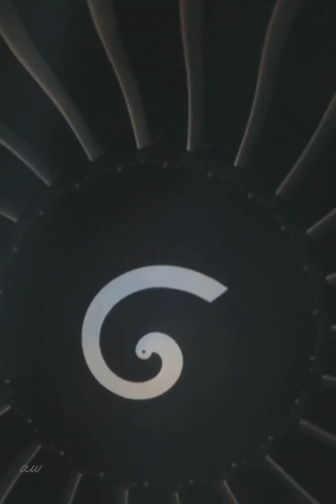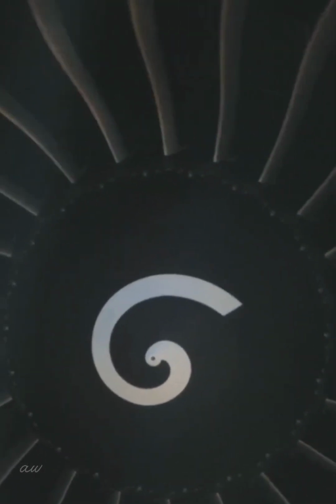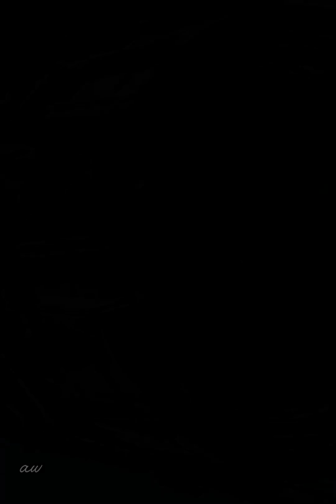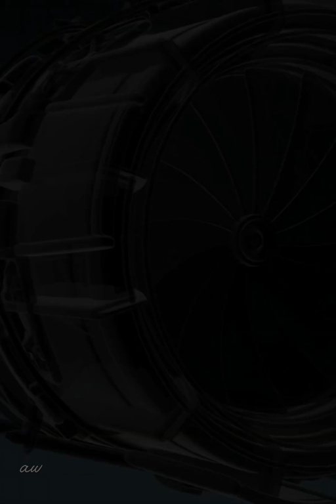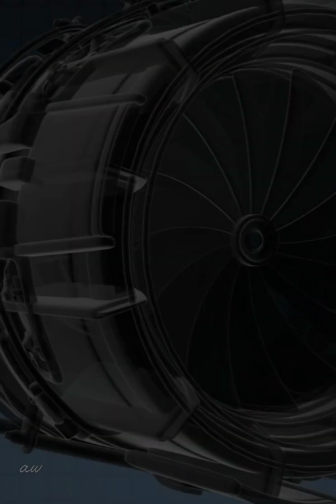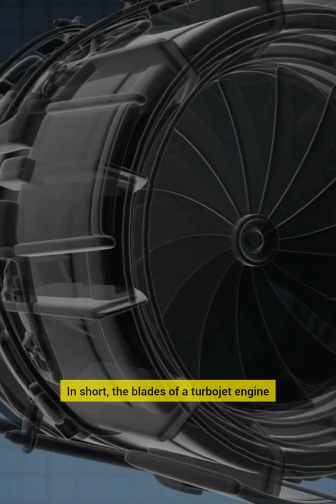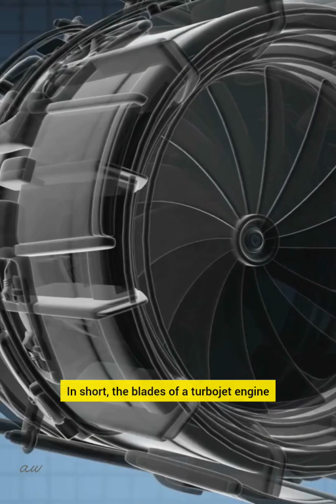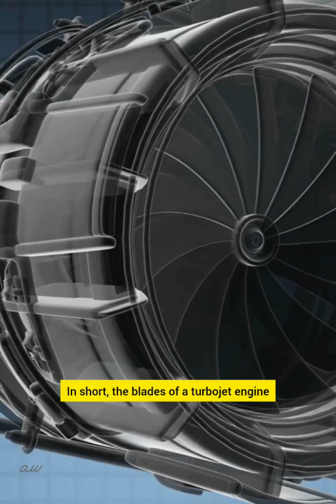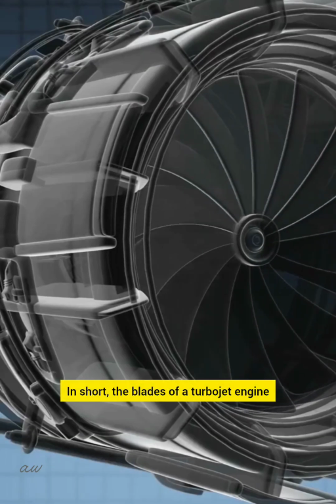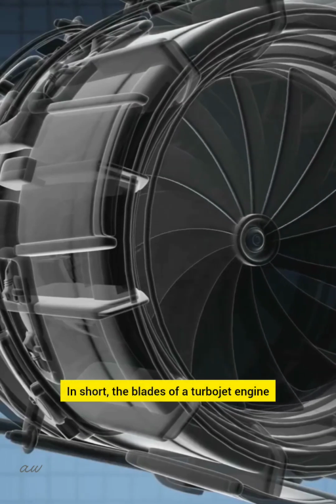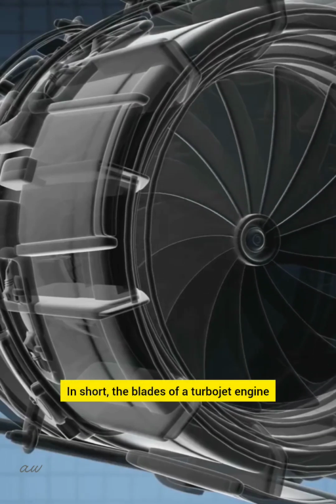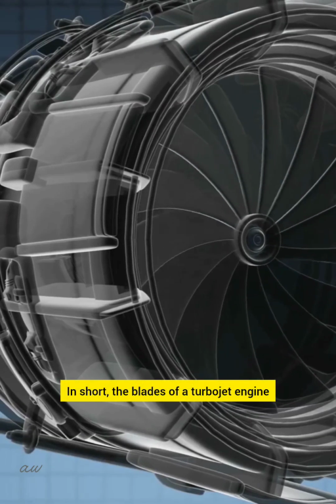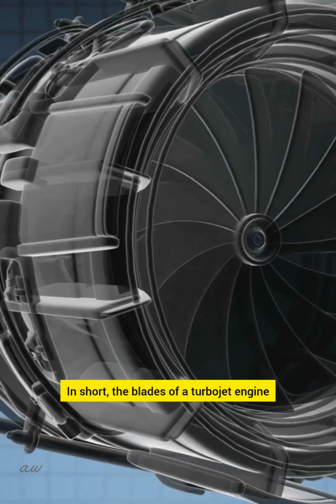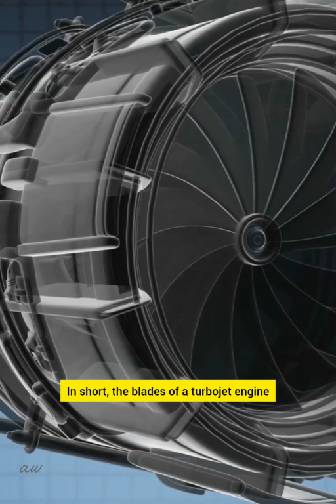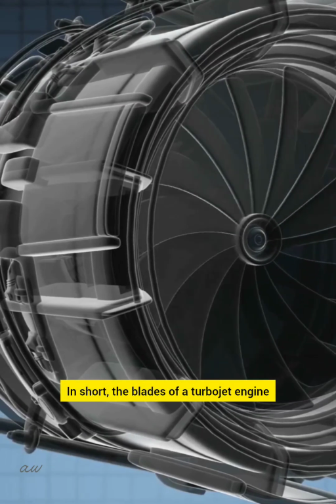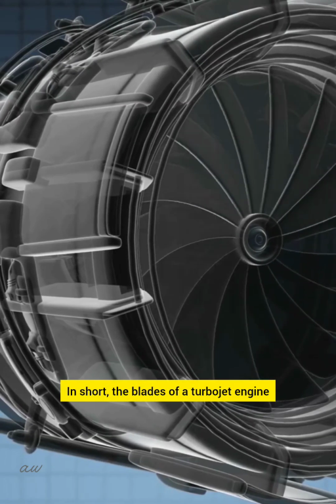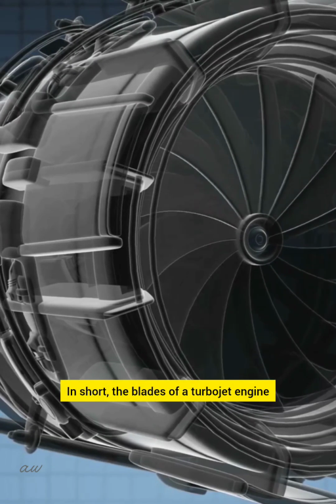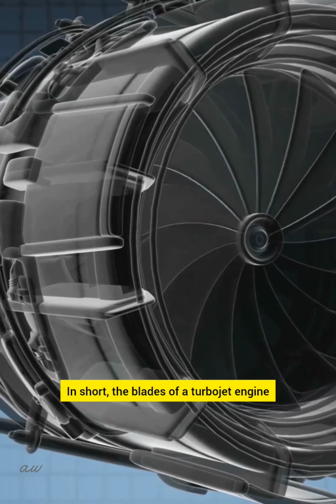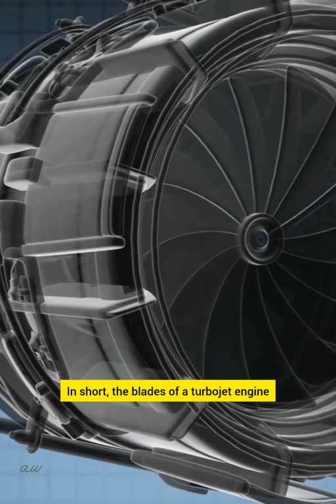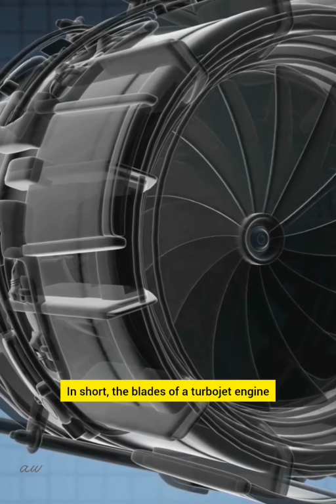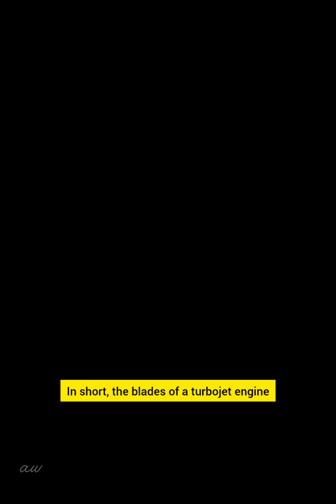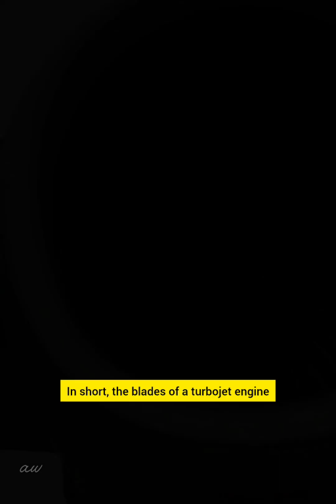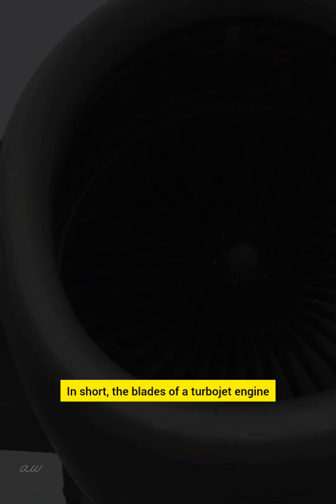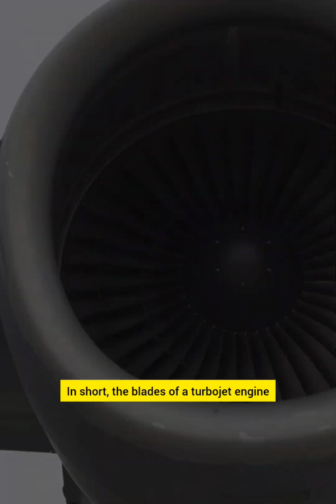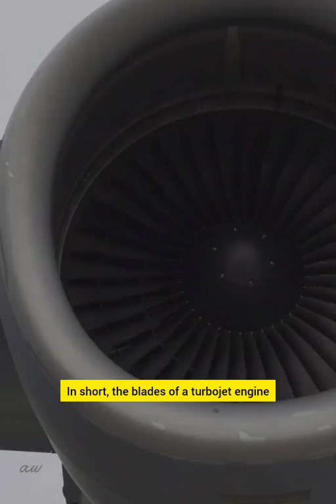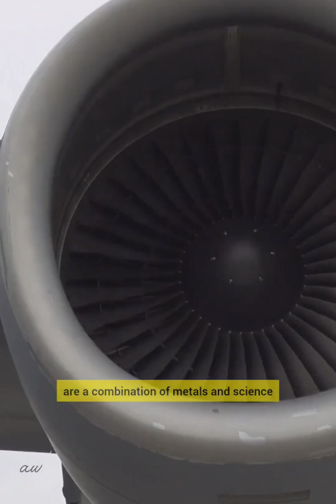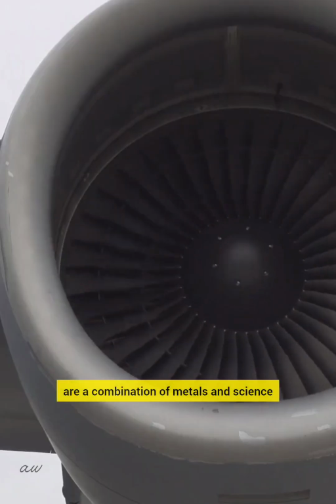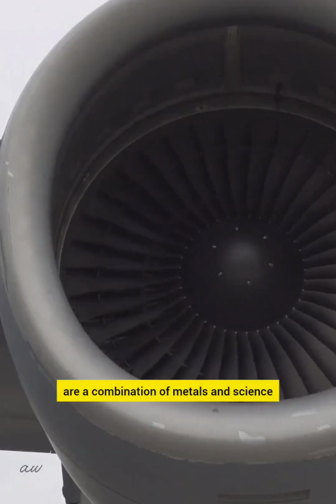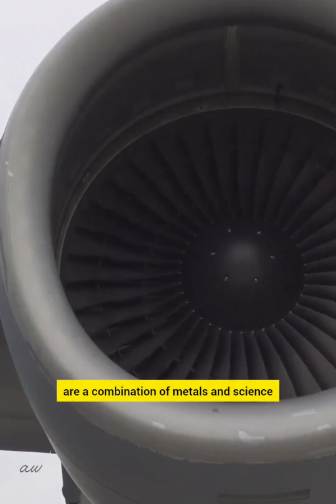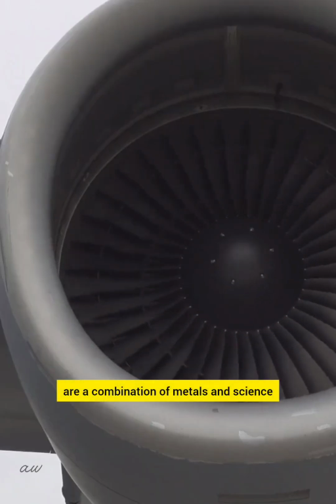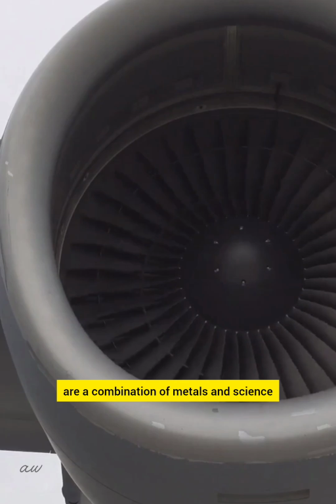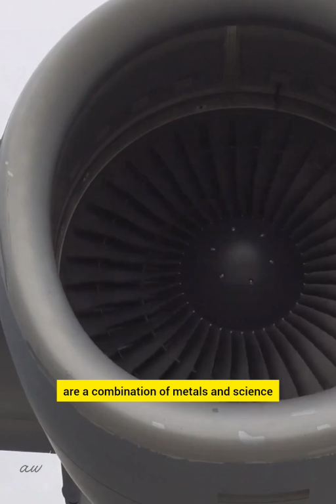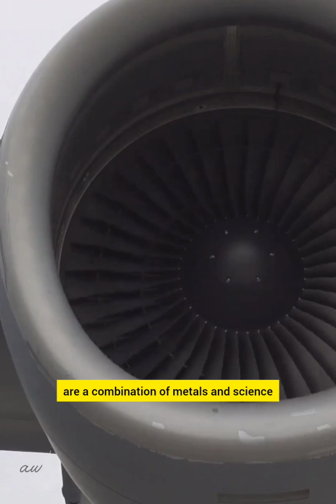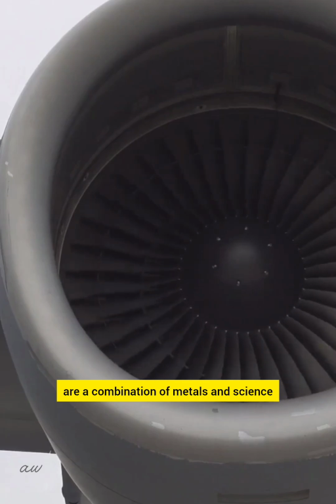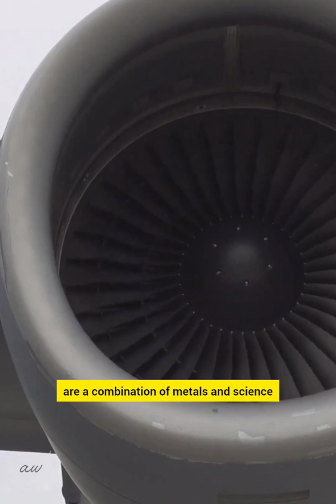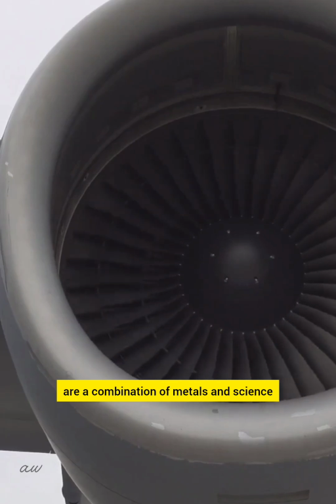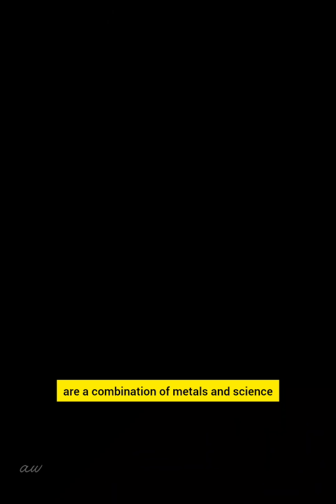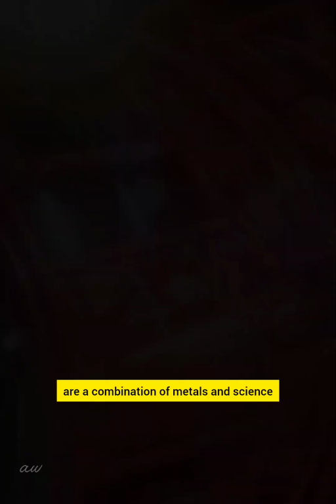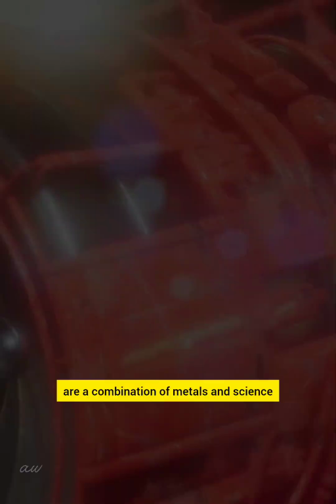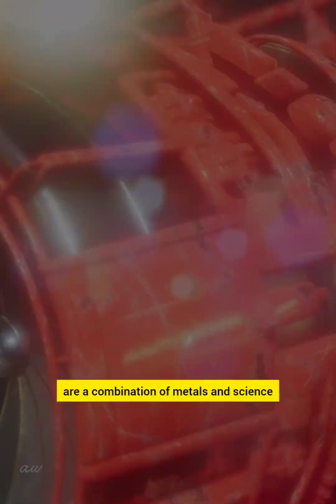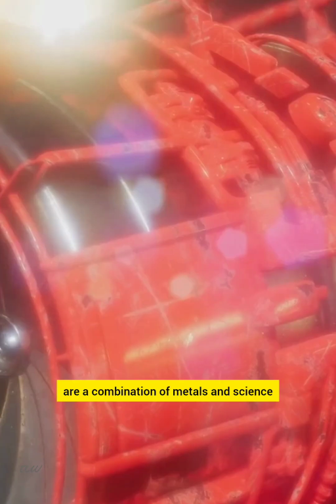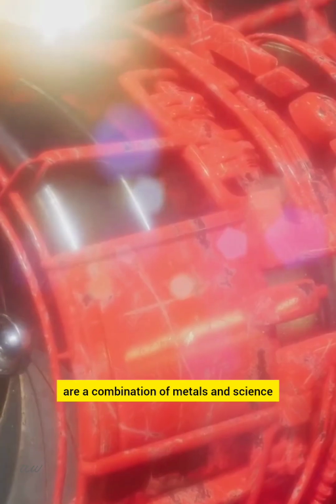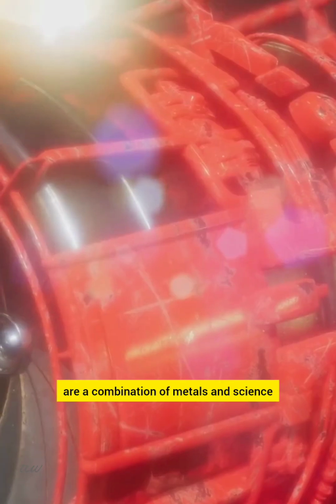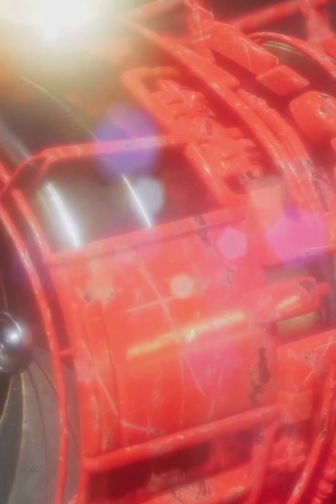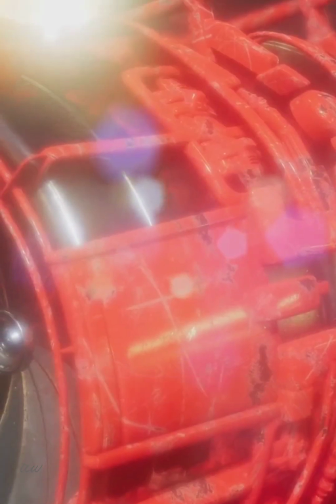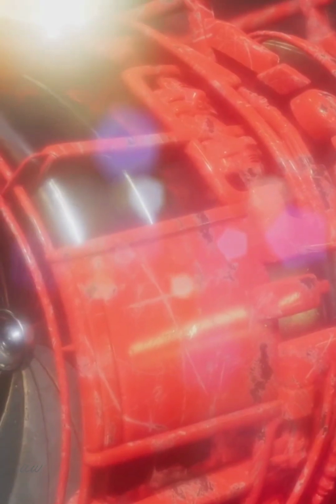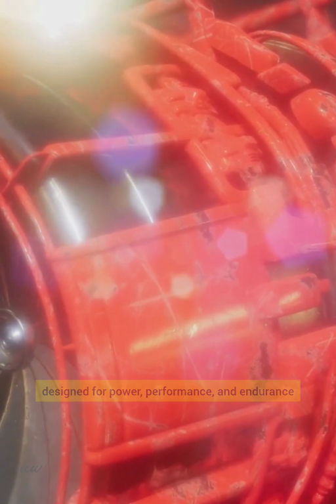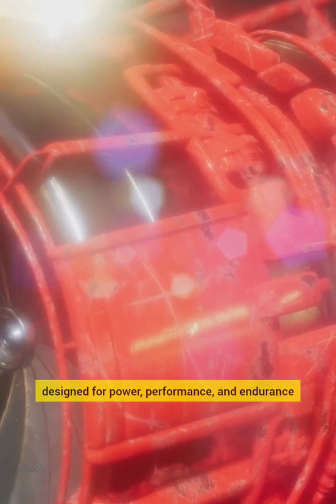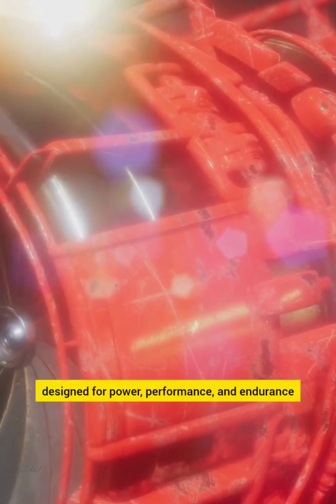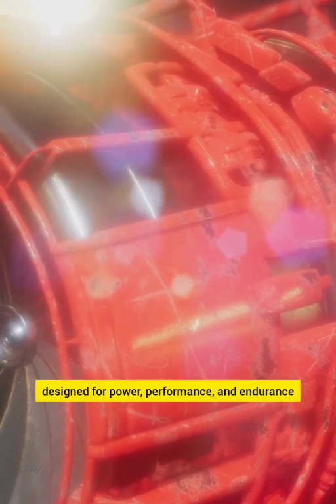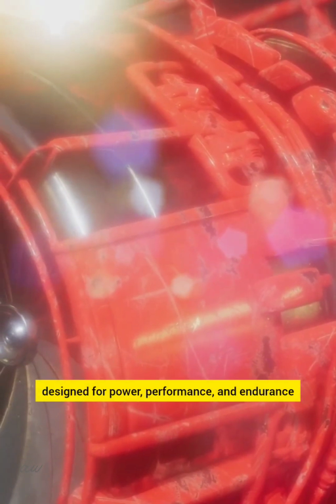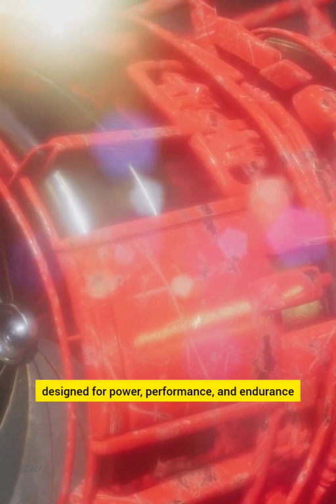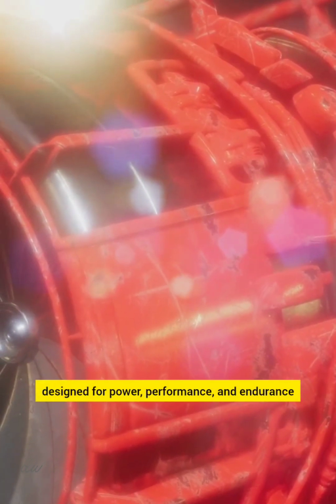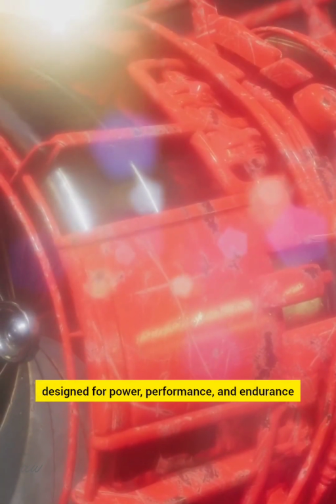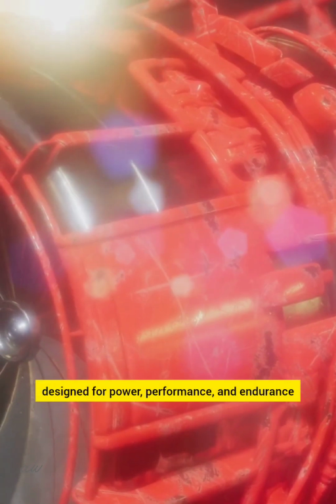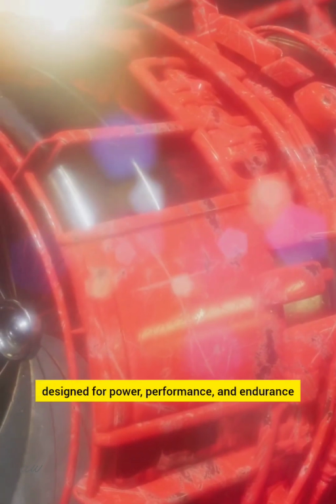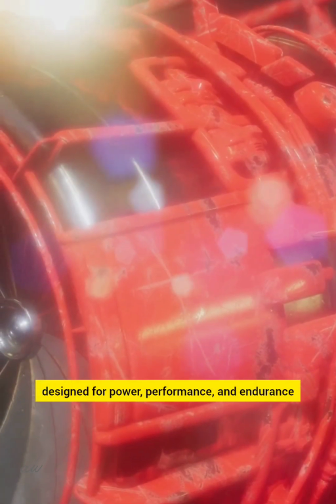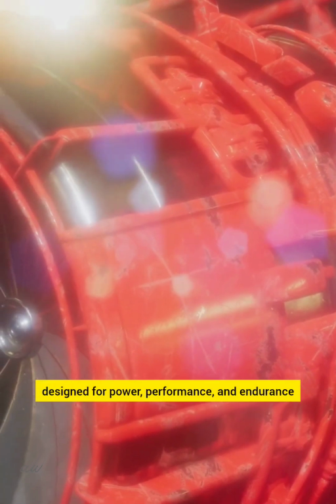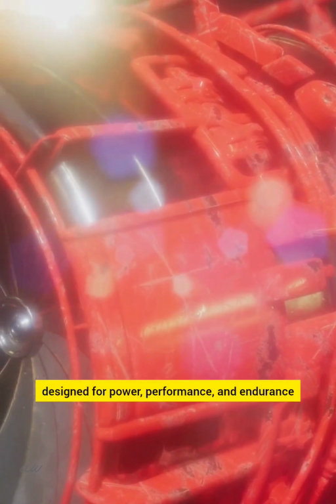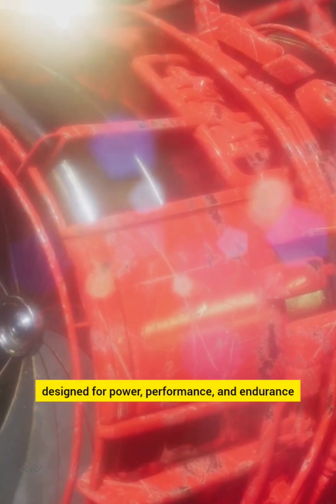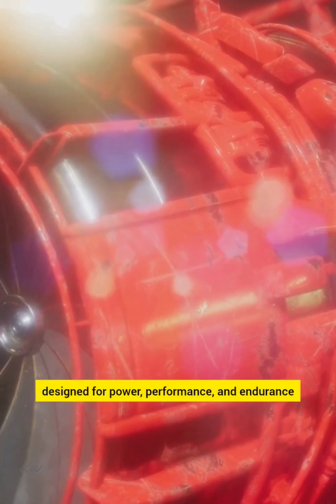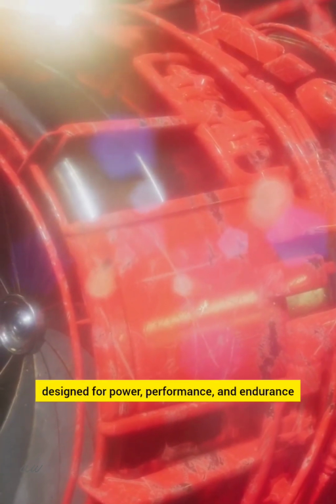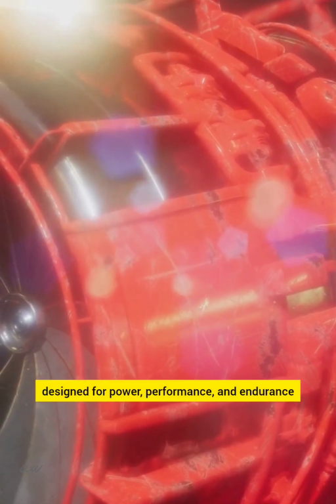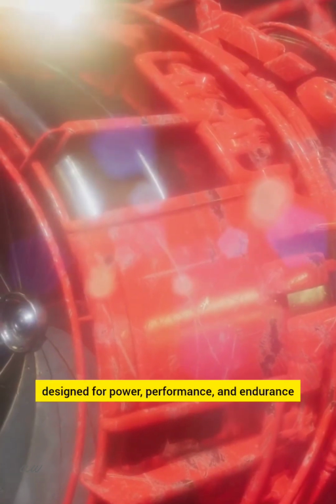In short, the blades of a turbojet engine are a combination of metals and science designed for power, performance, and endurance.